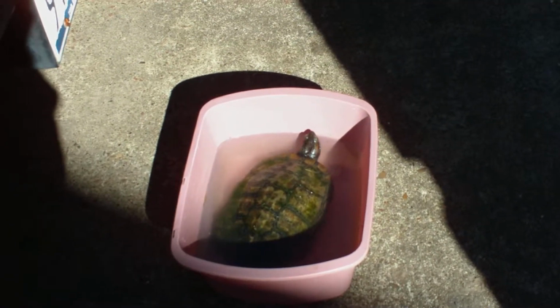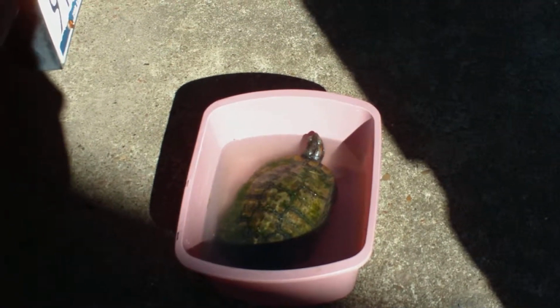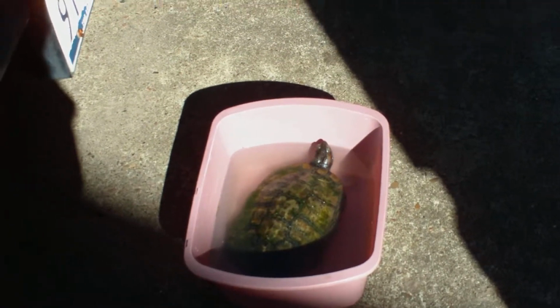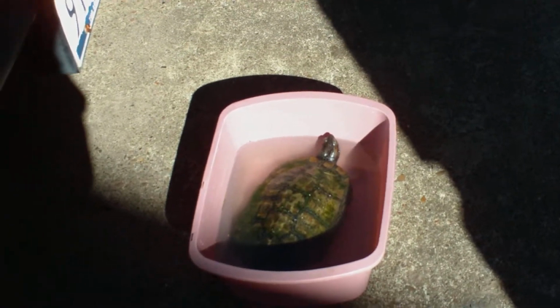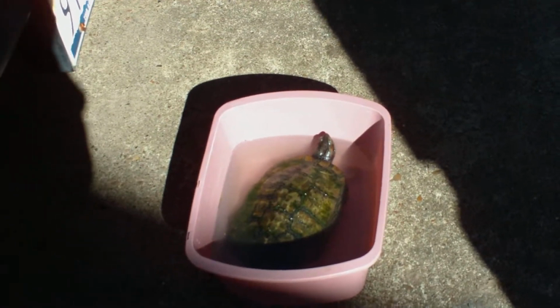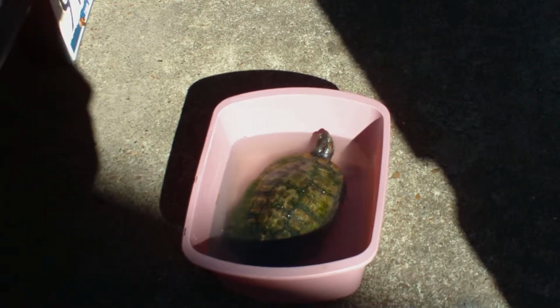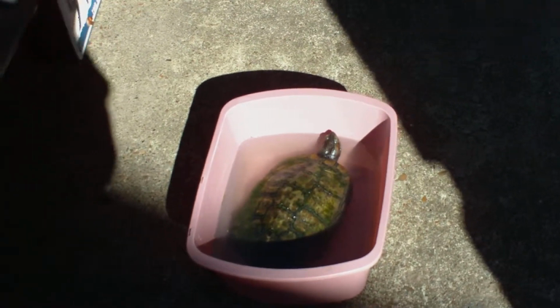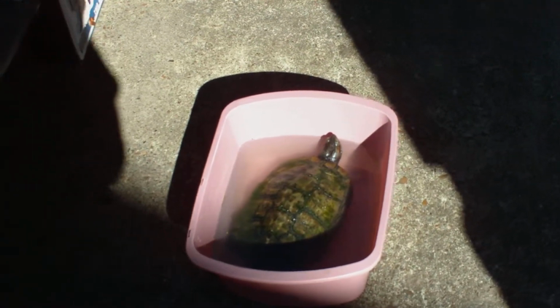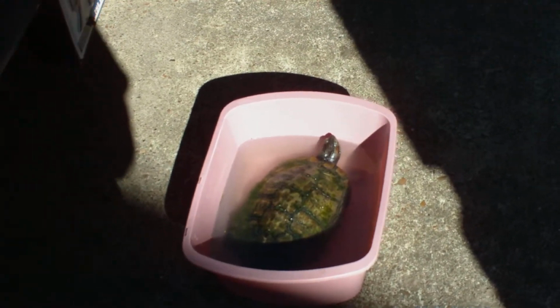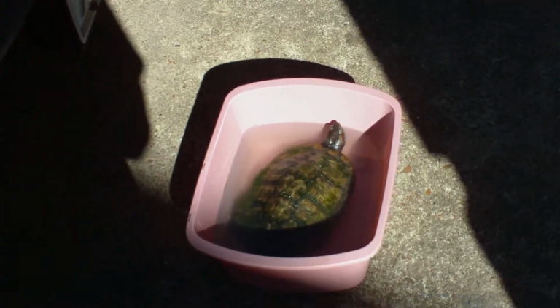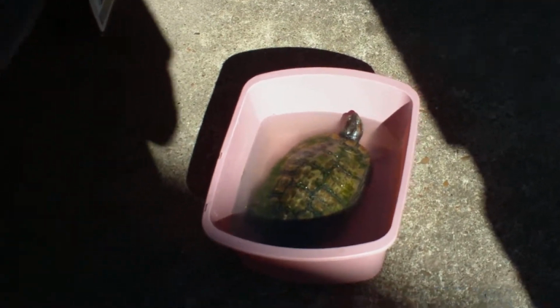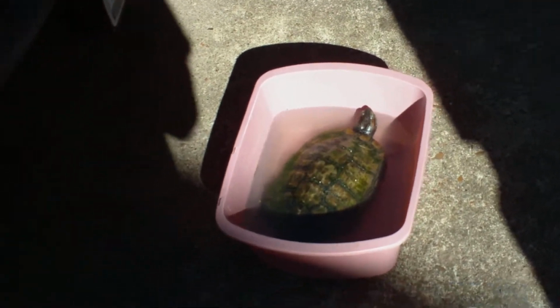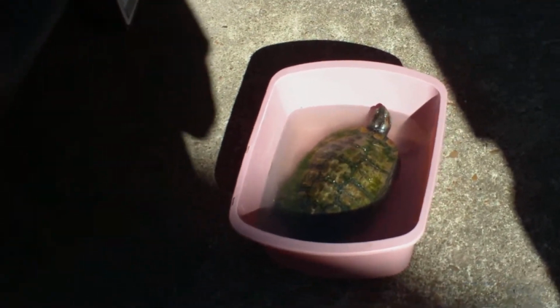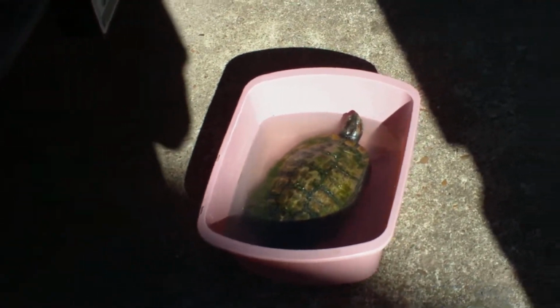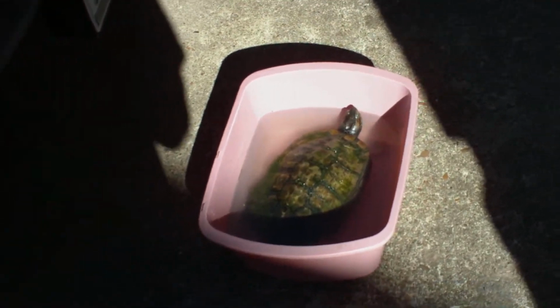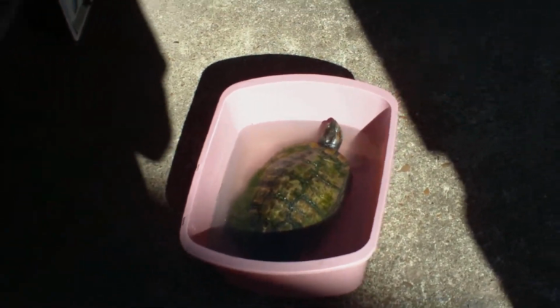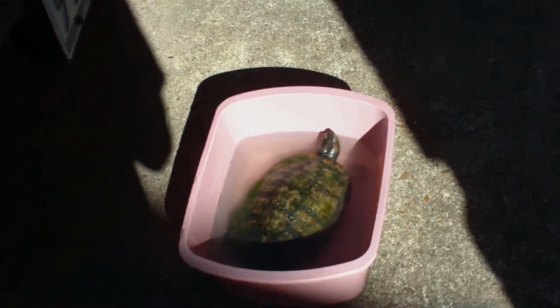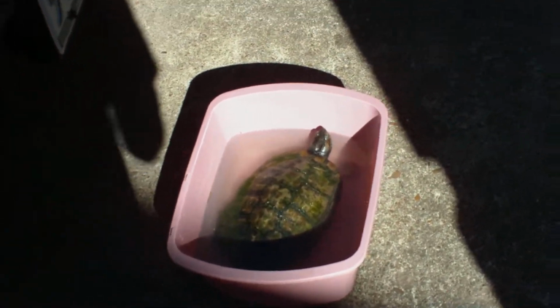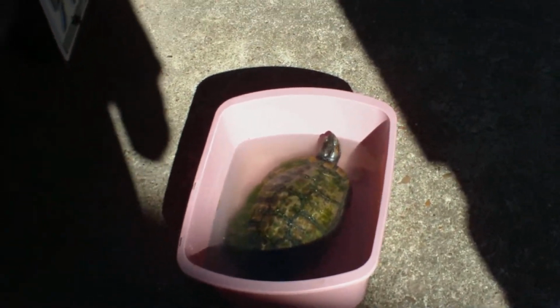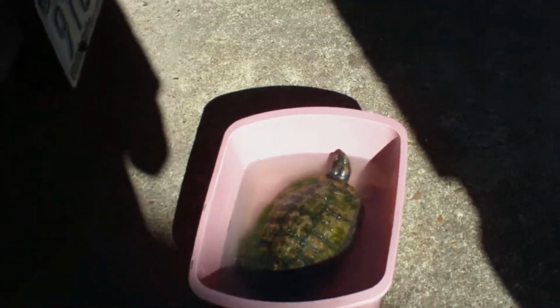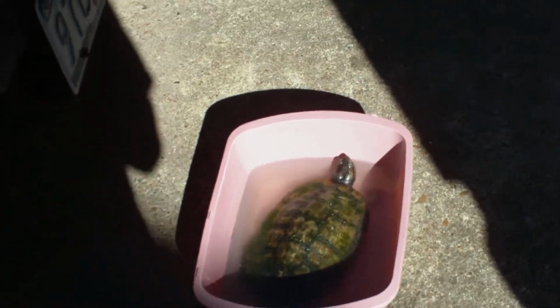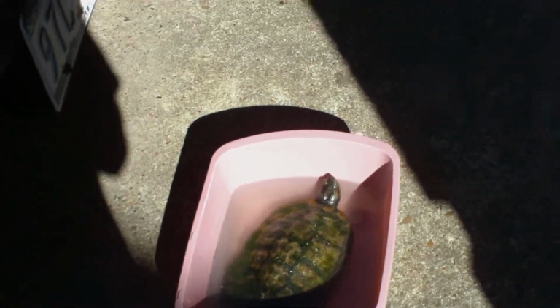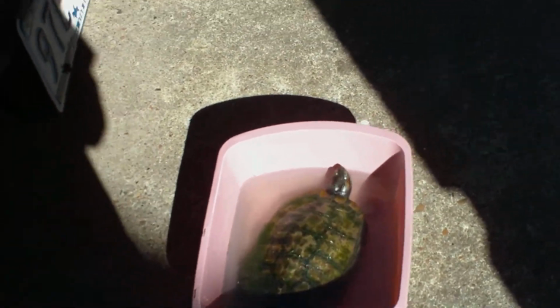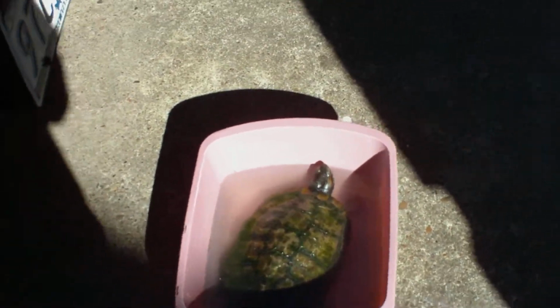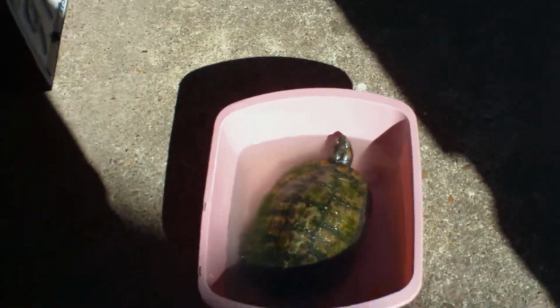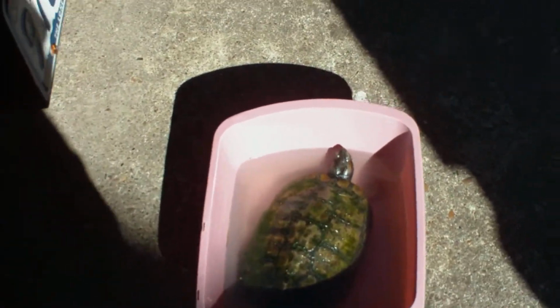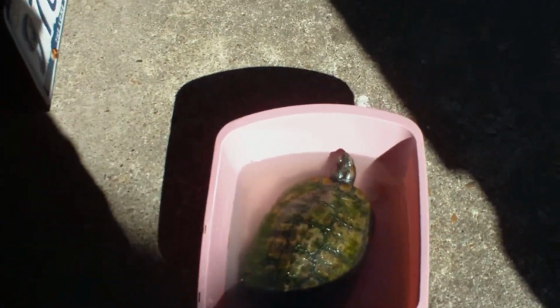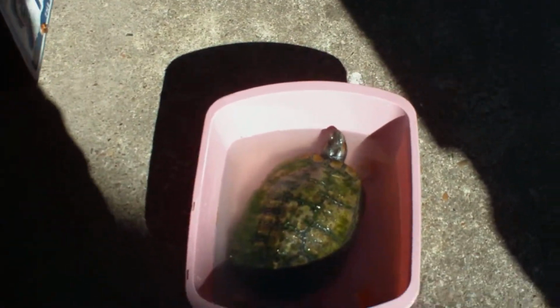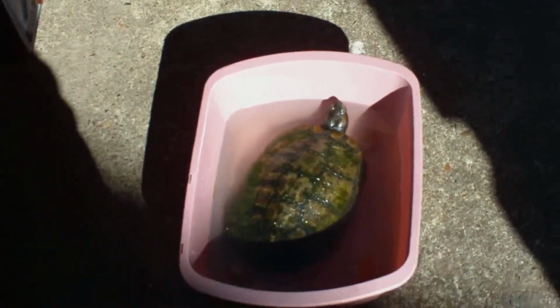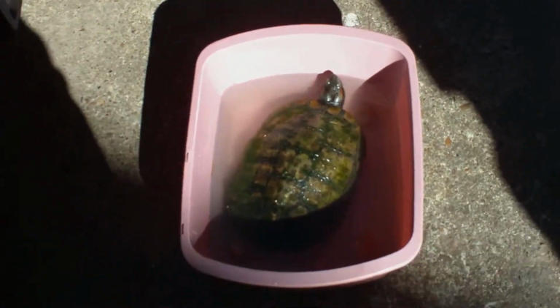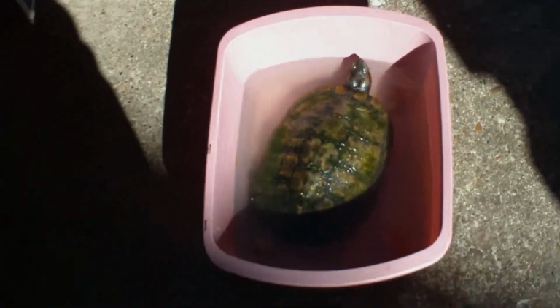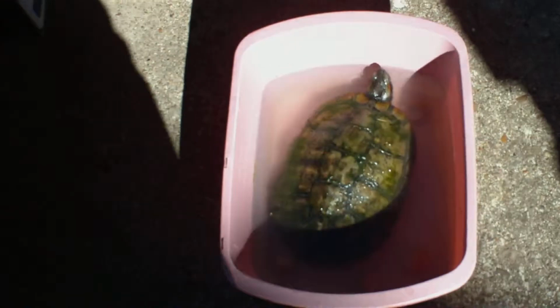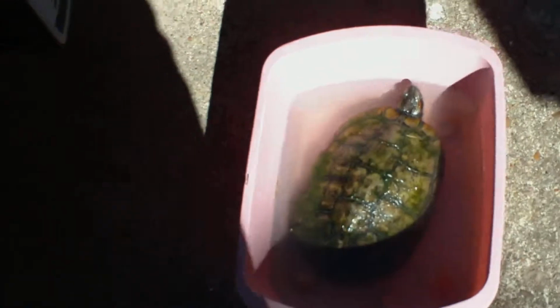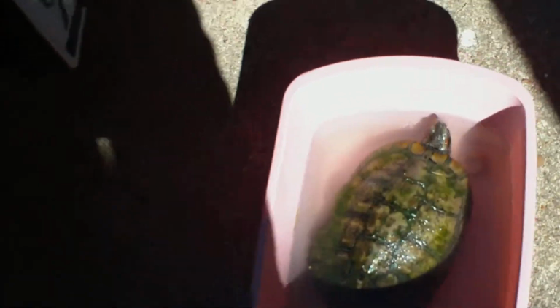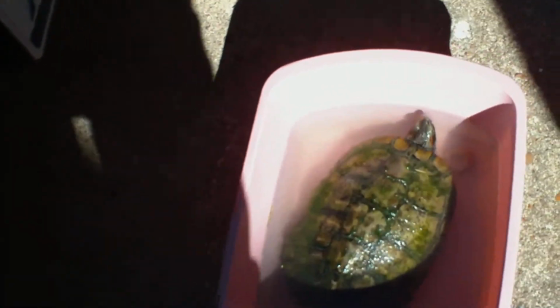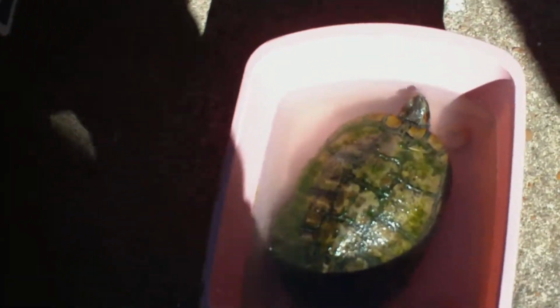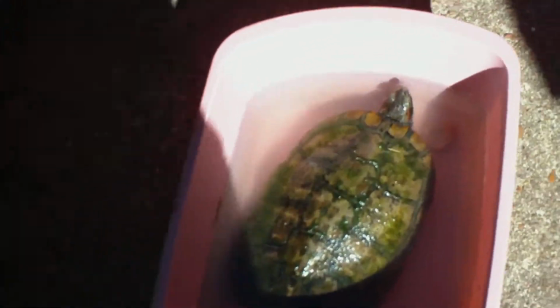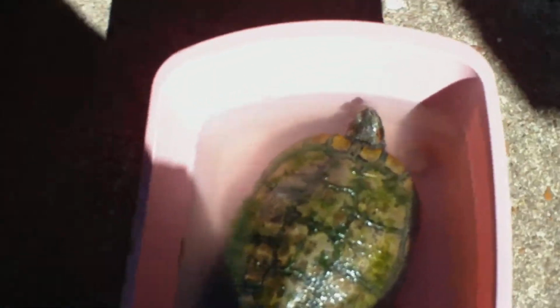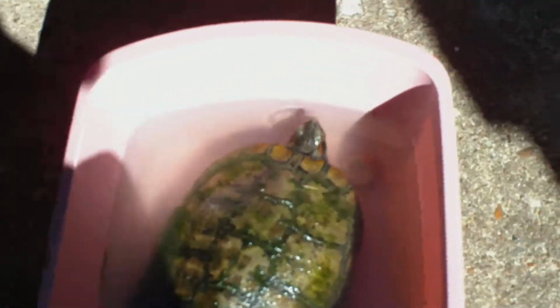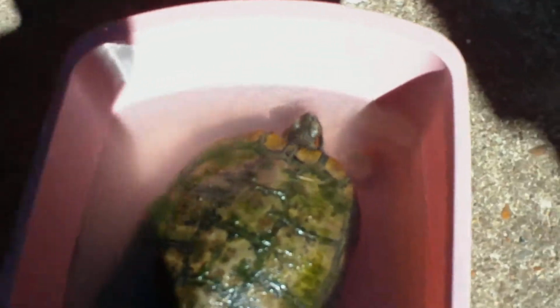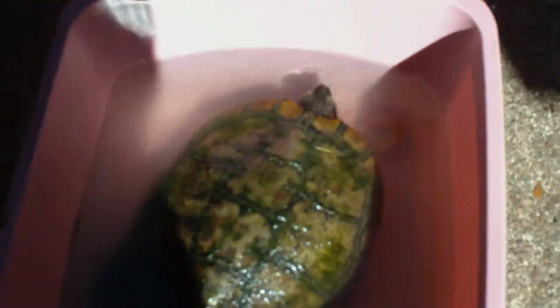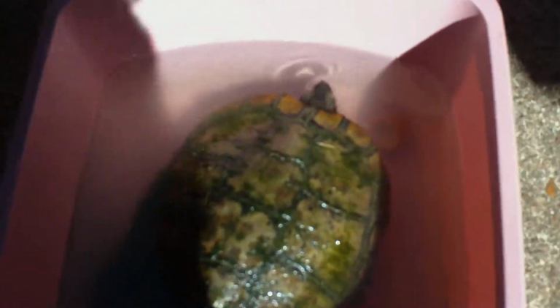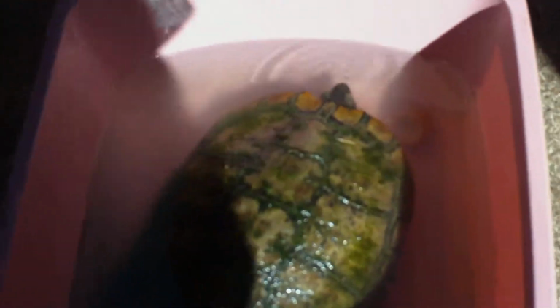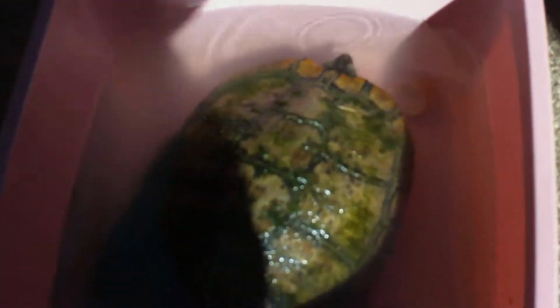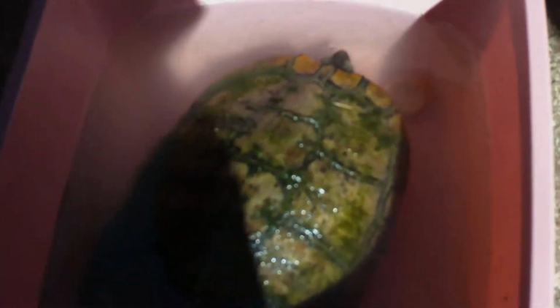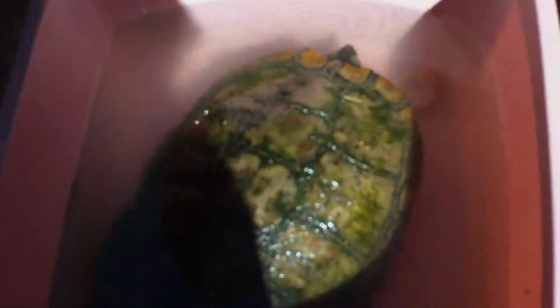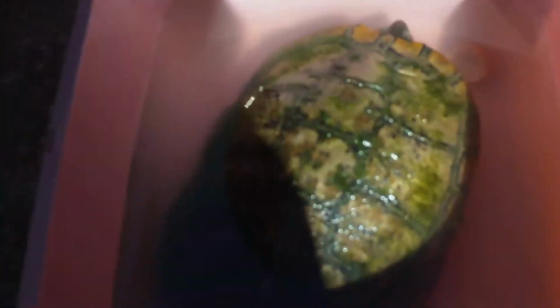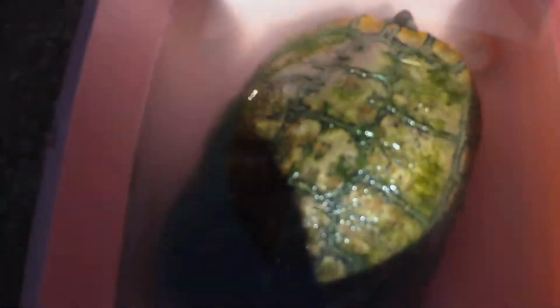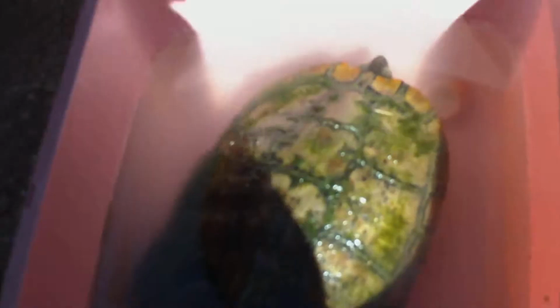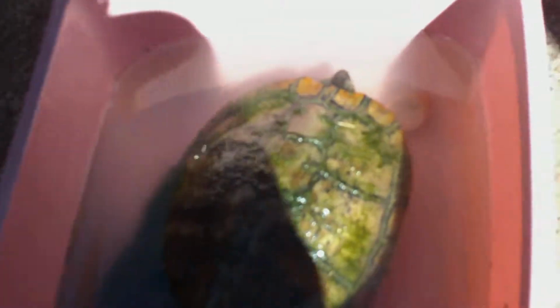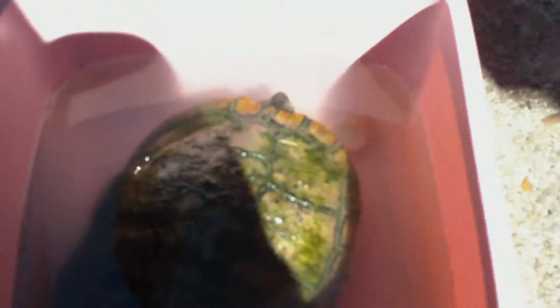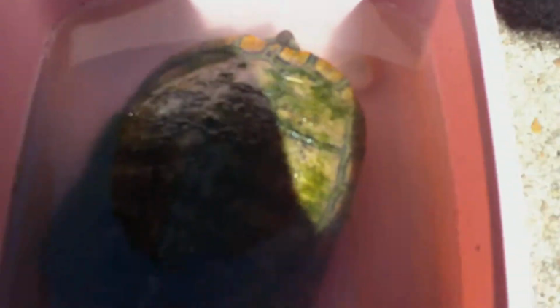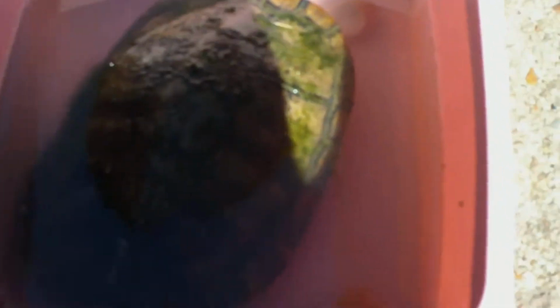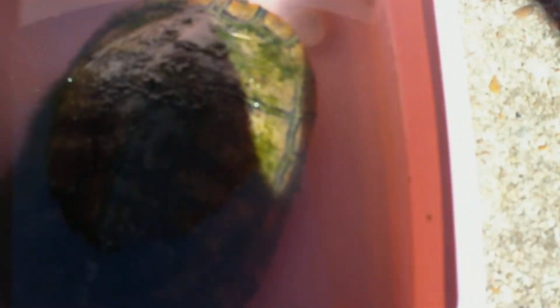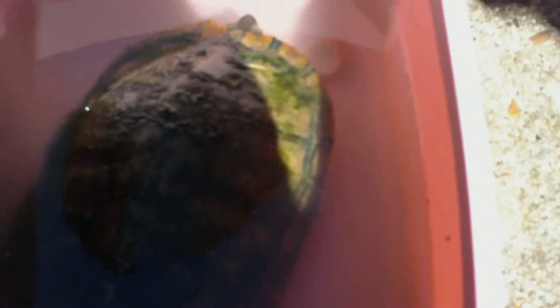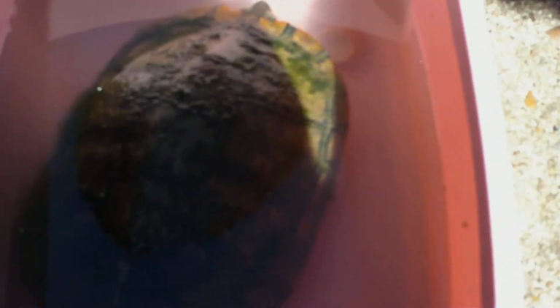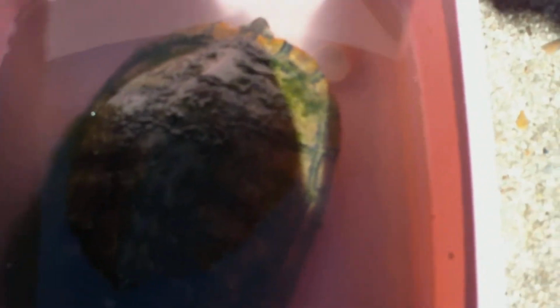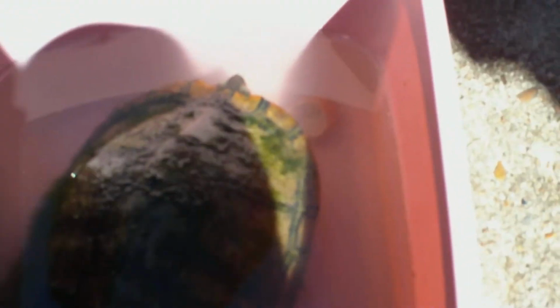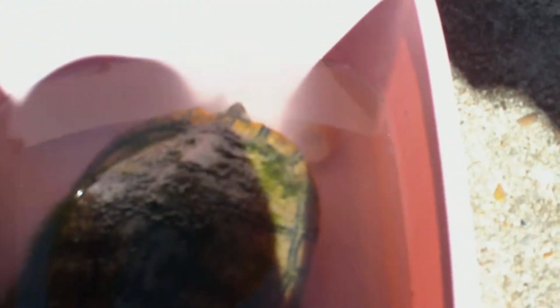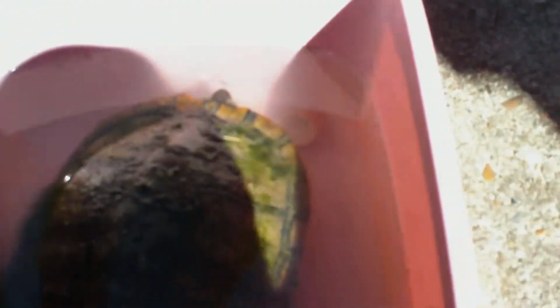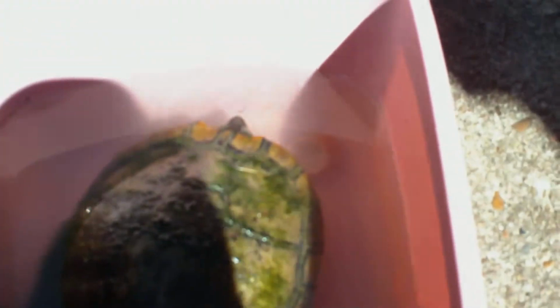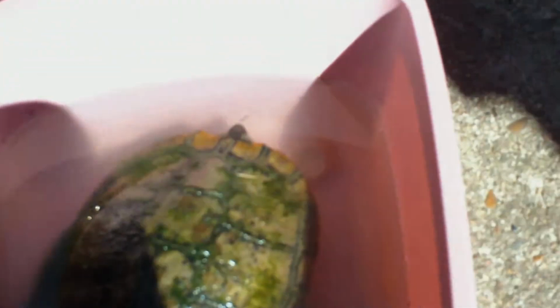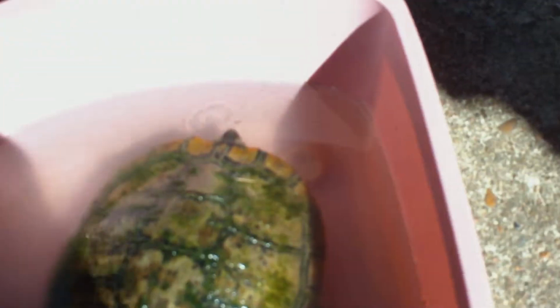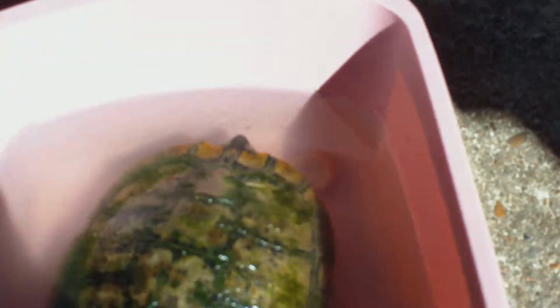Hey YouTube, this is Tarantula Boy, and I got a new turtle today — my friend gave him to me.